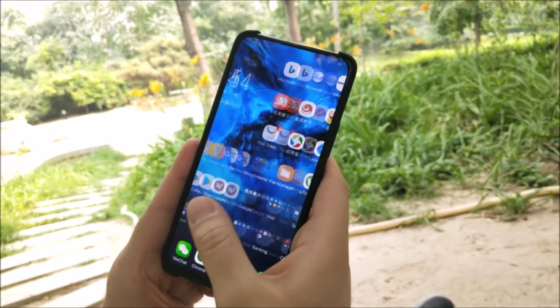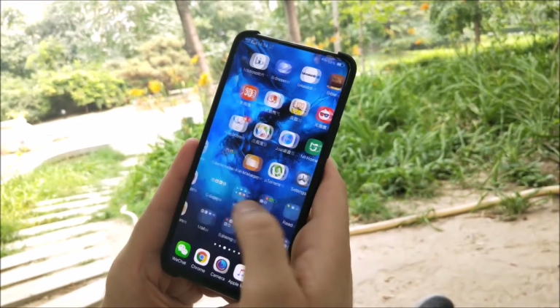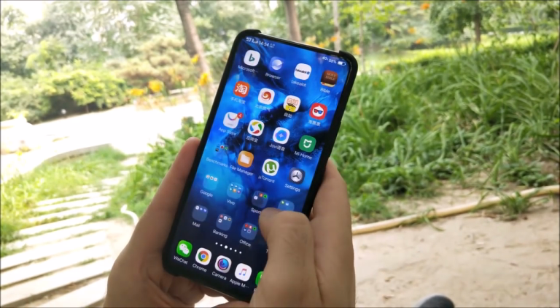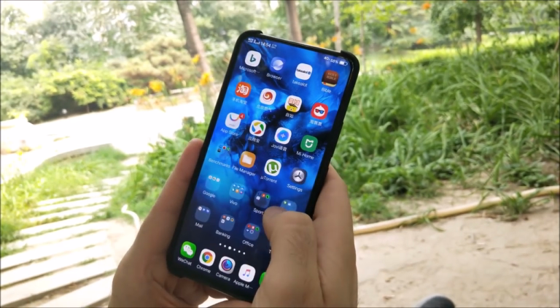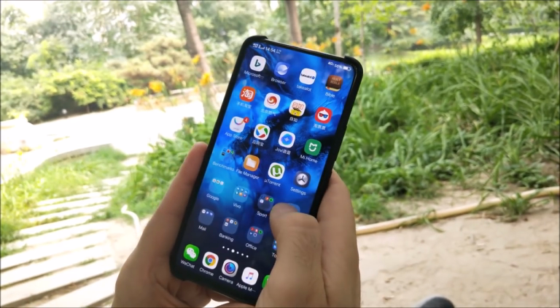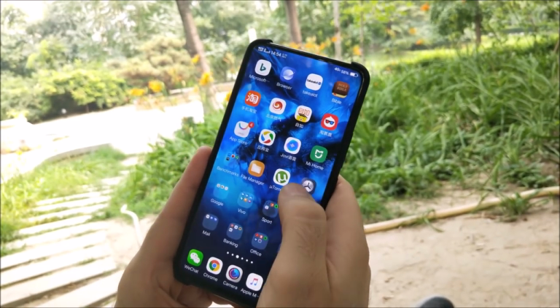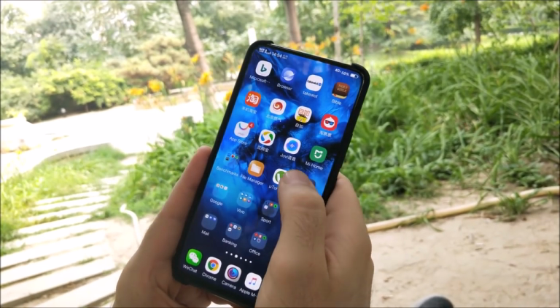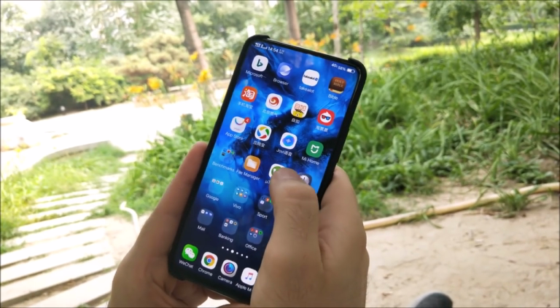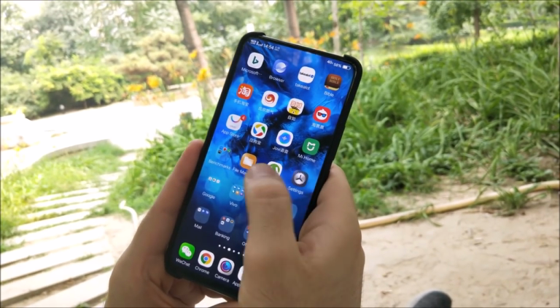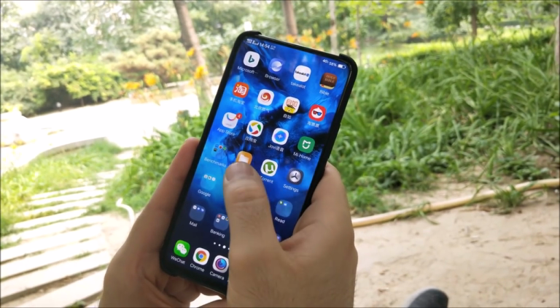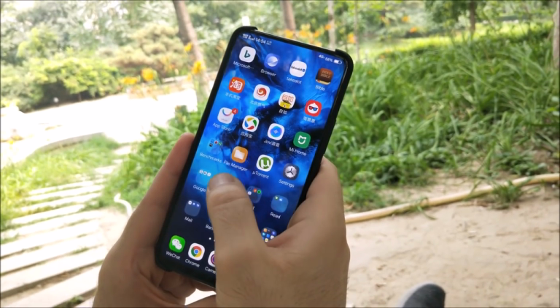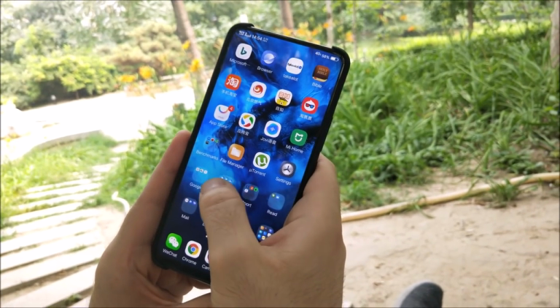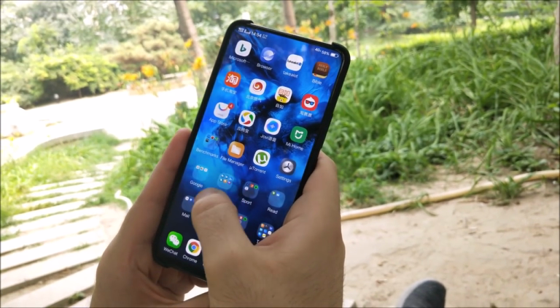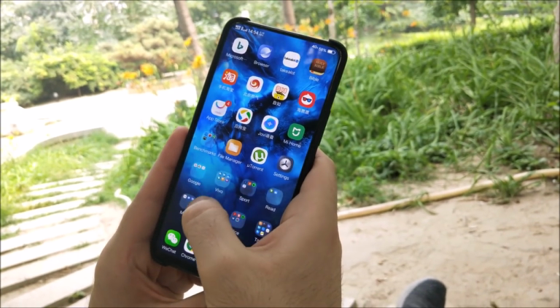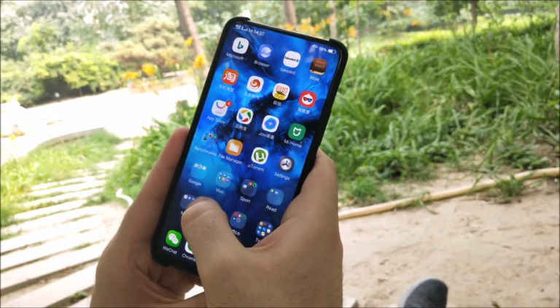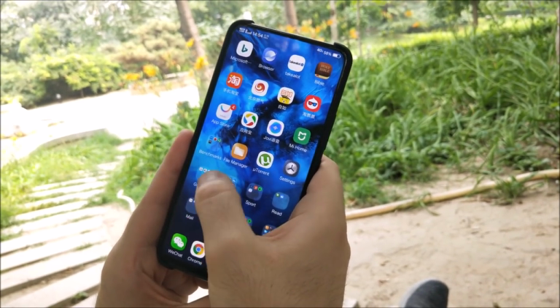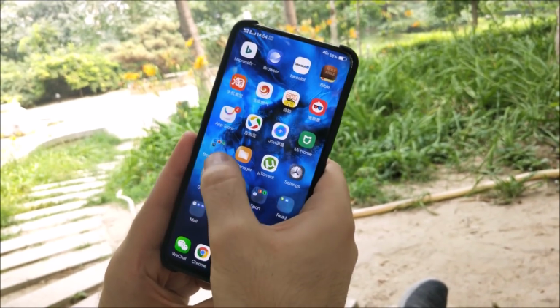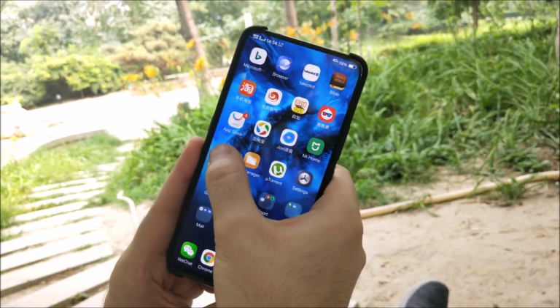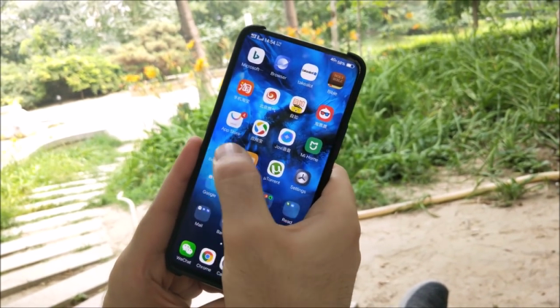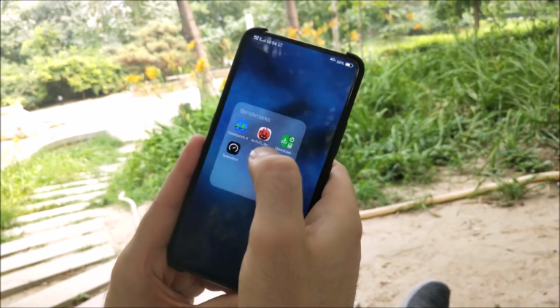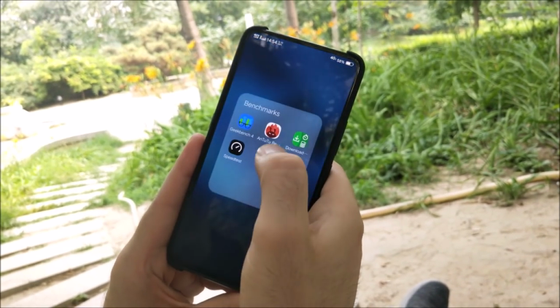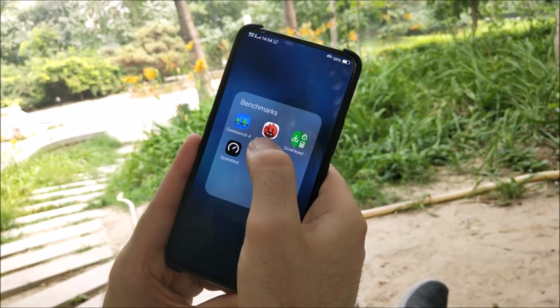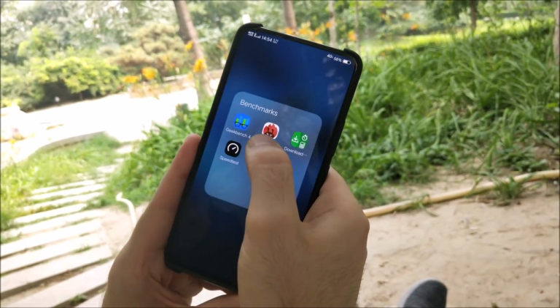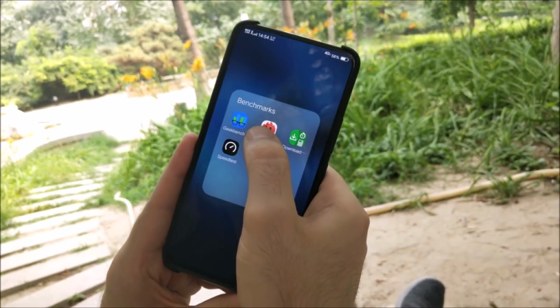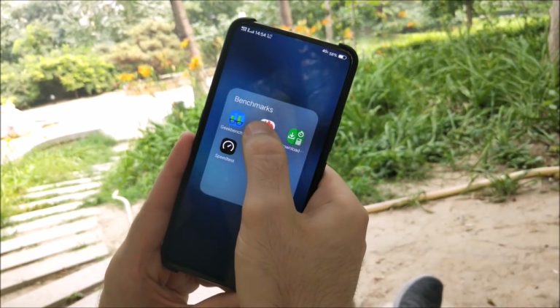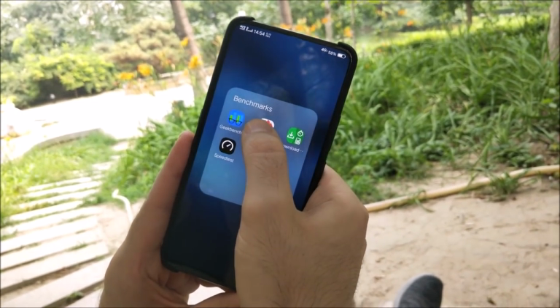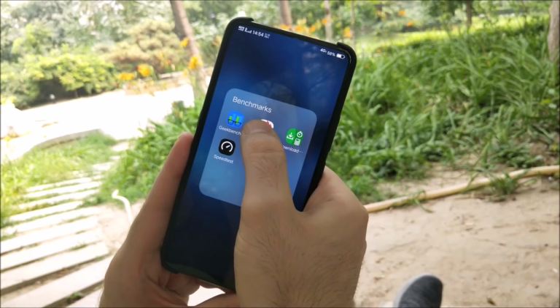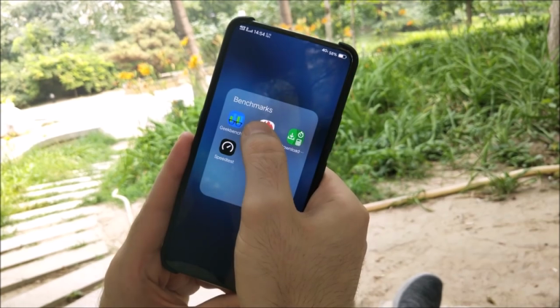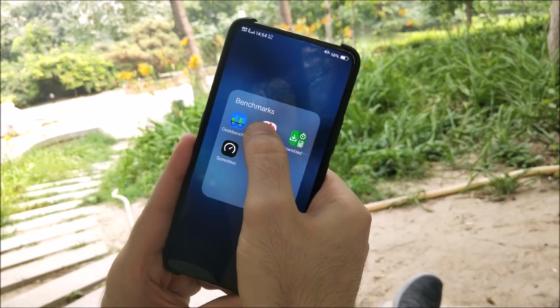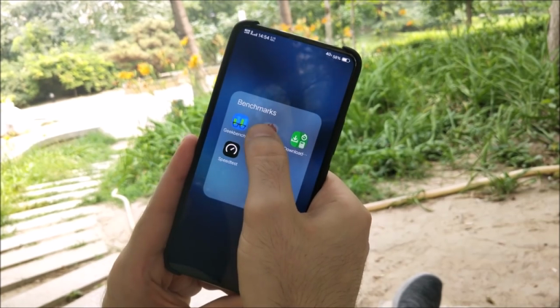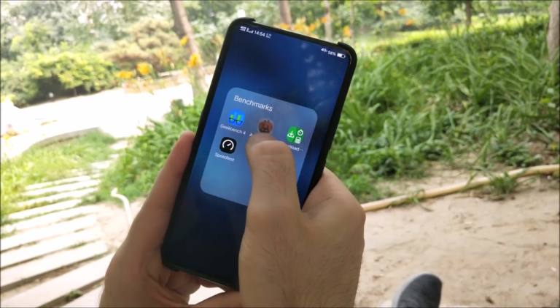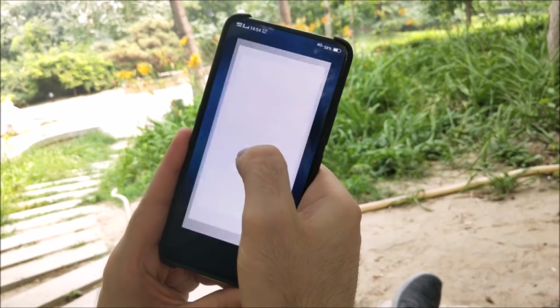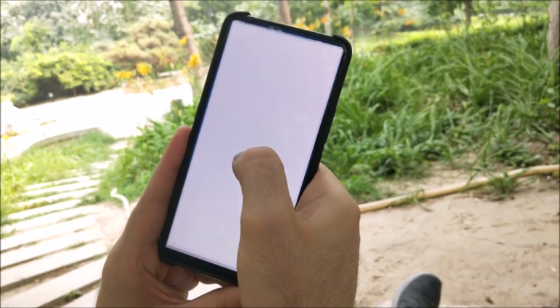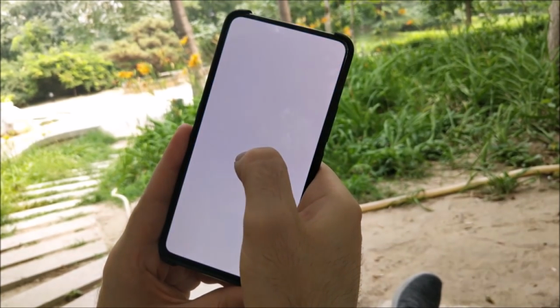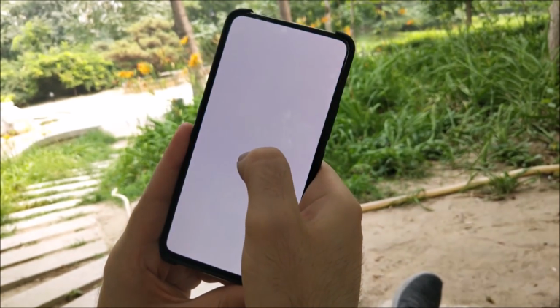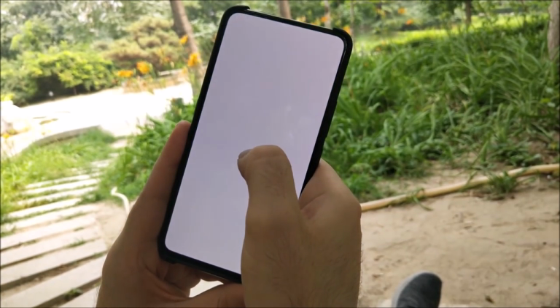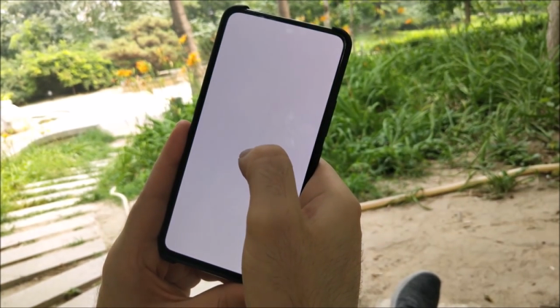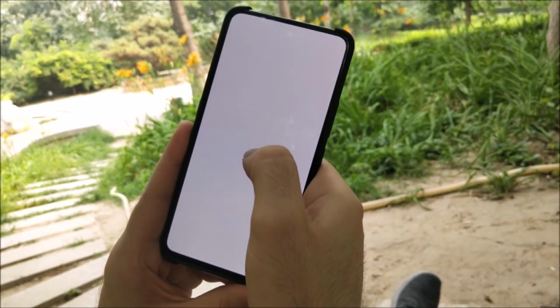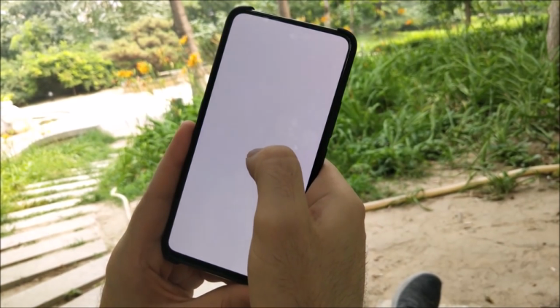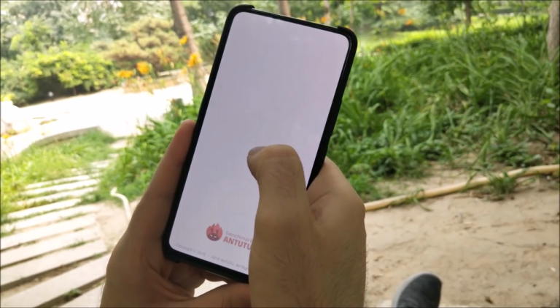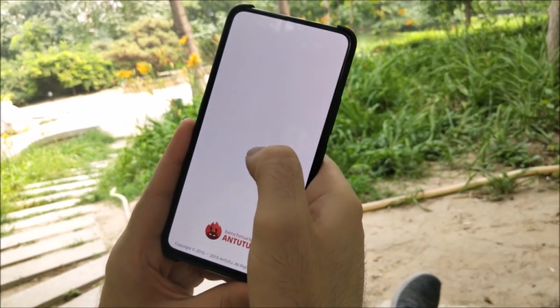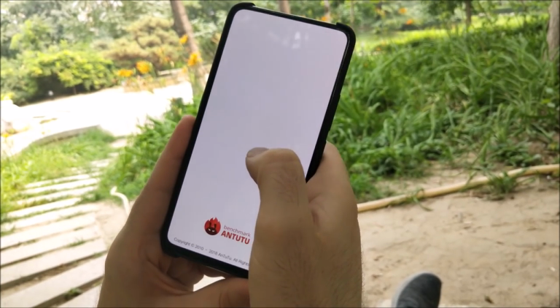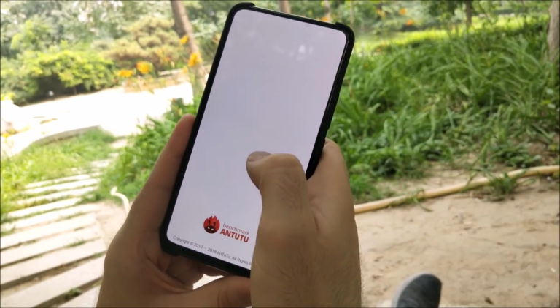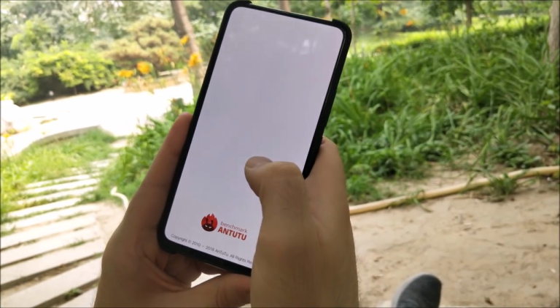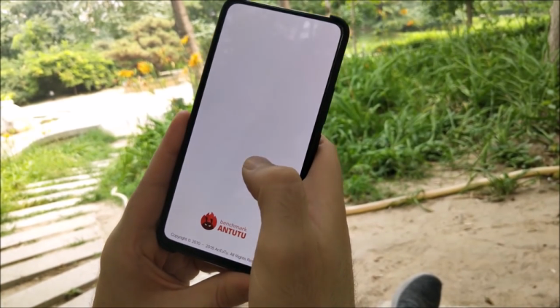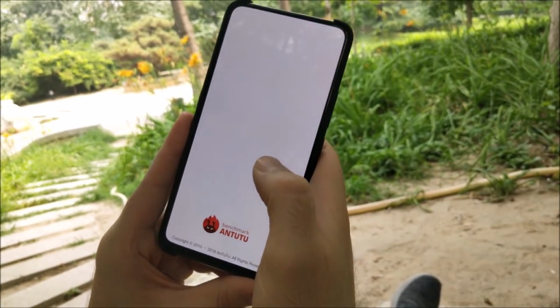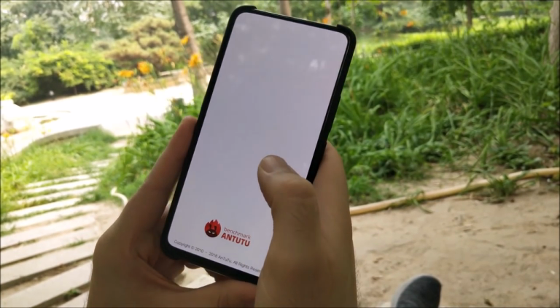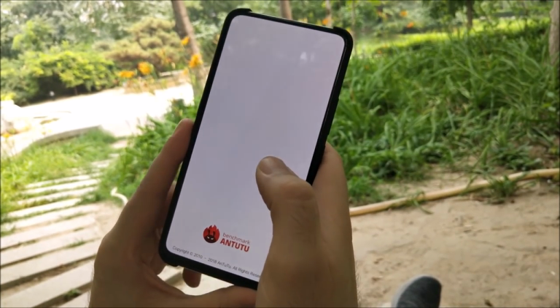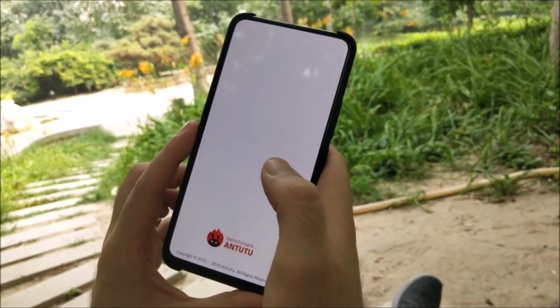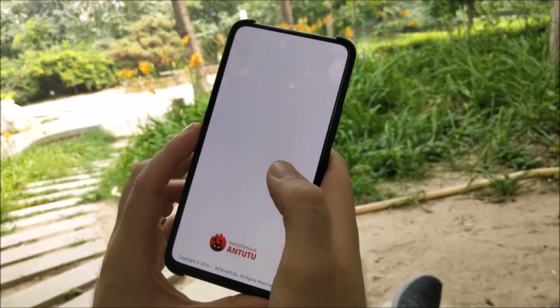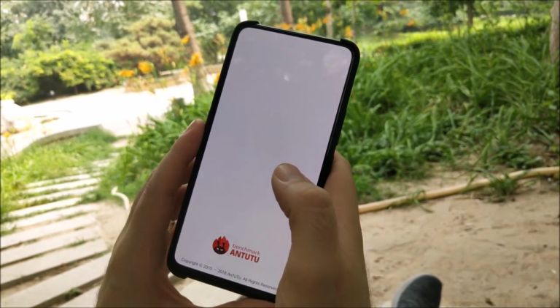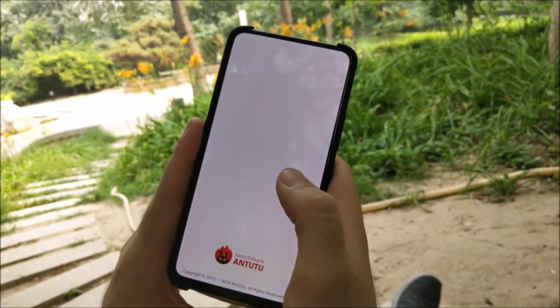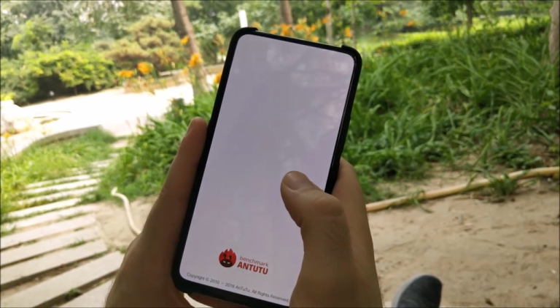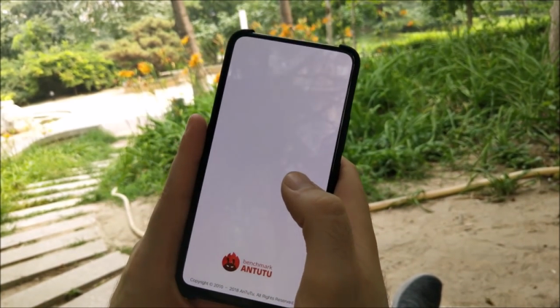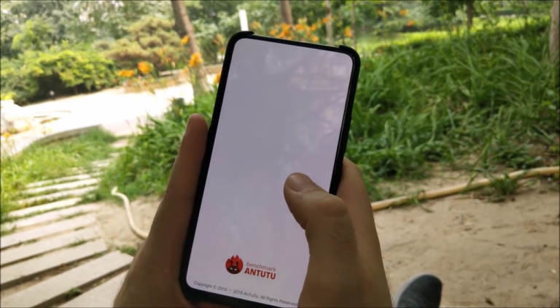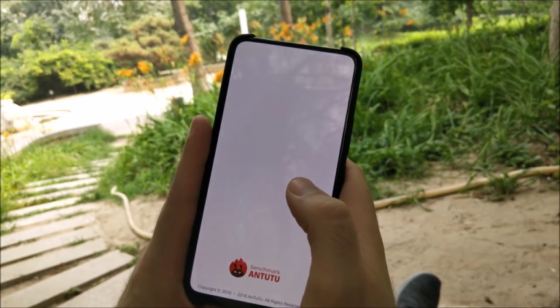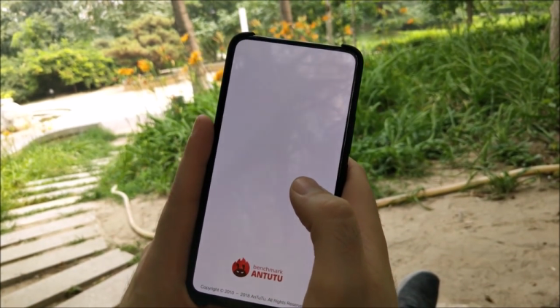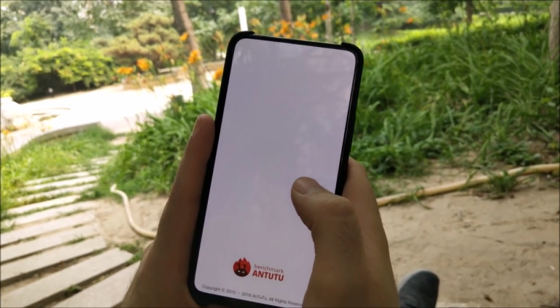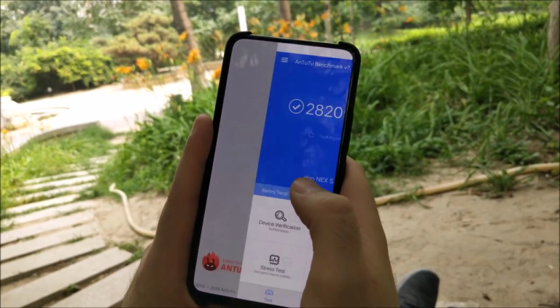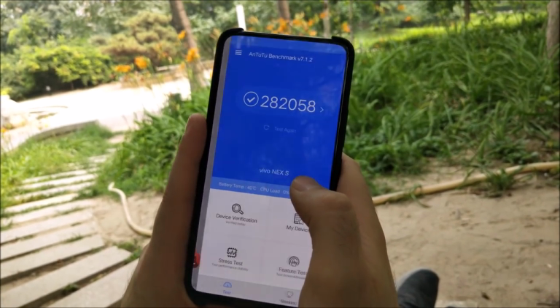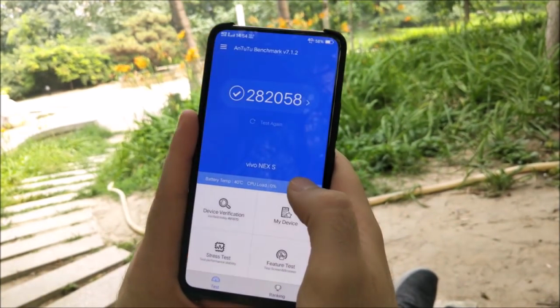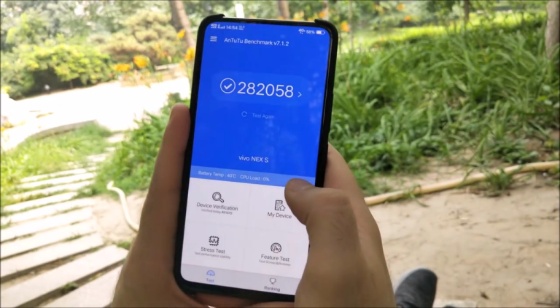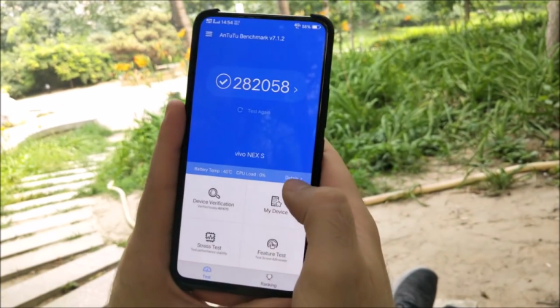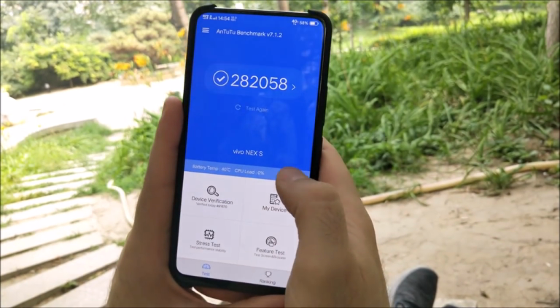And just a little number crunching benchmark result for you — my Antutu score put the rest of the world to shame.